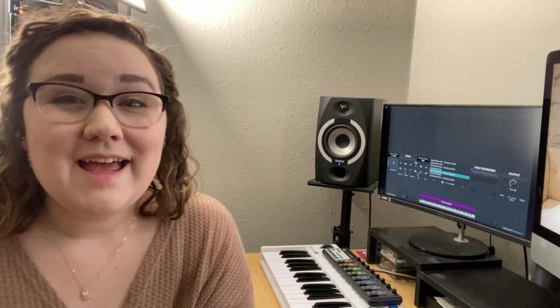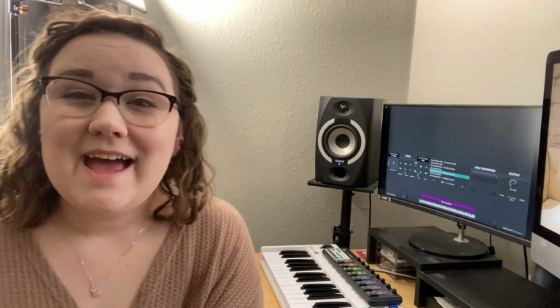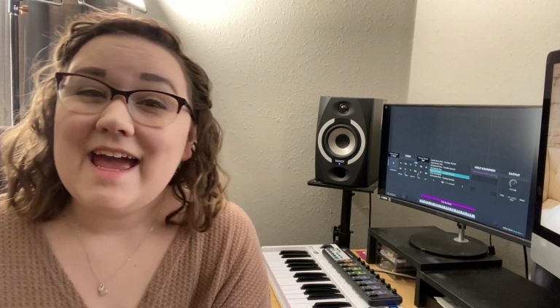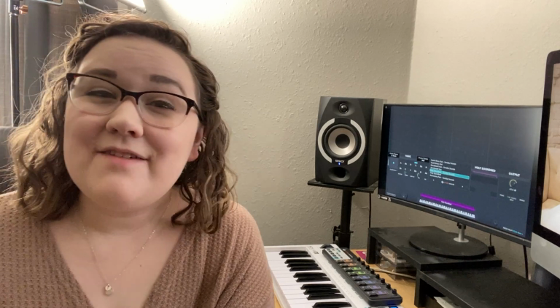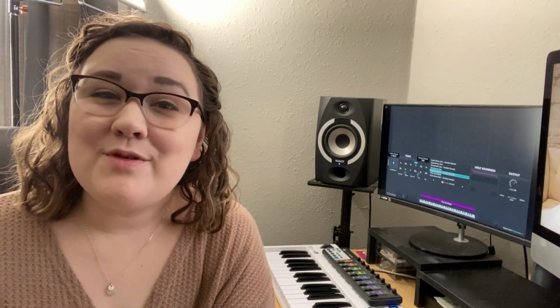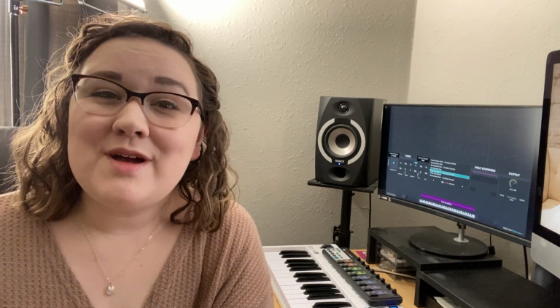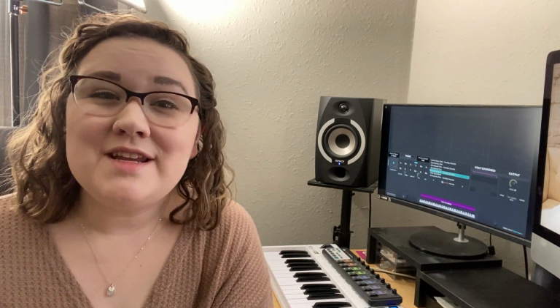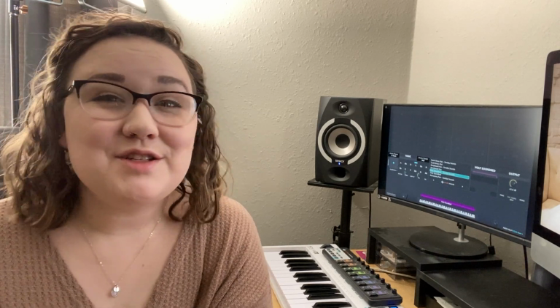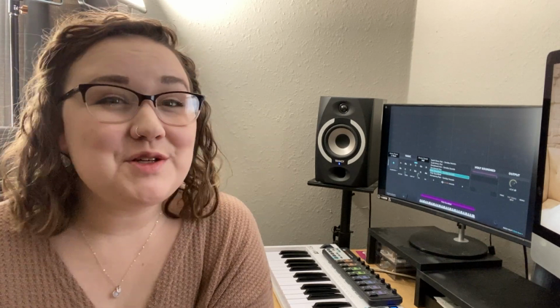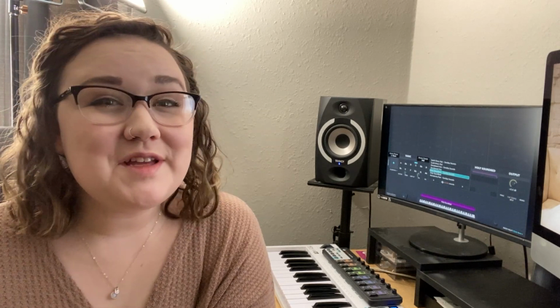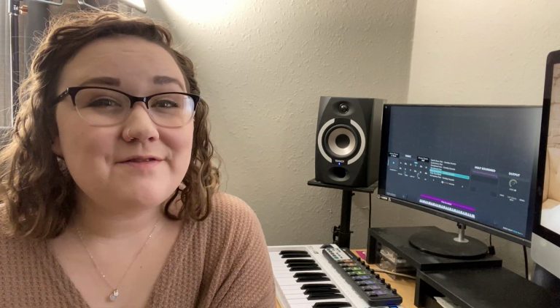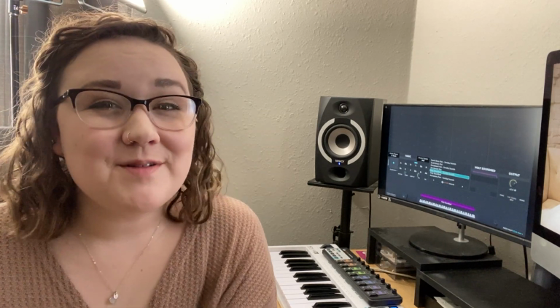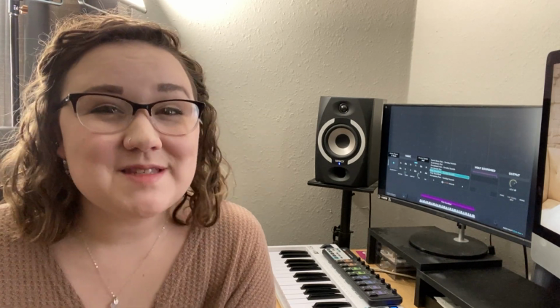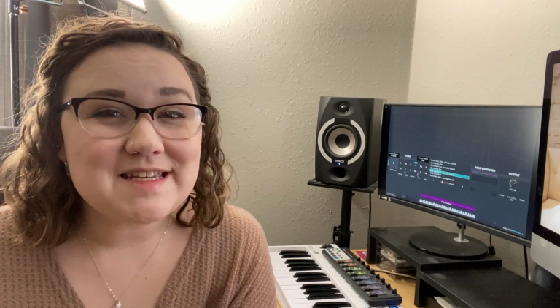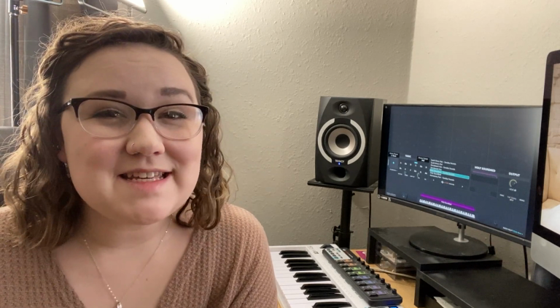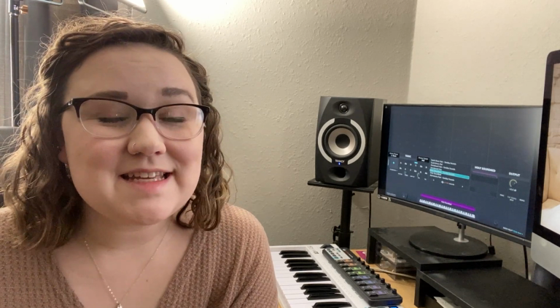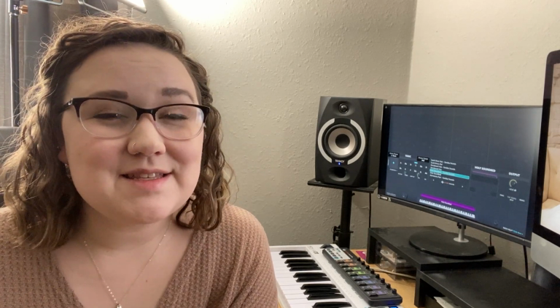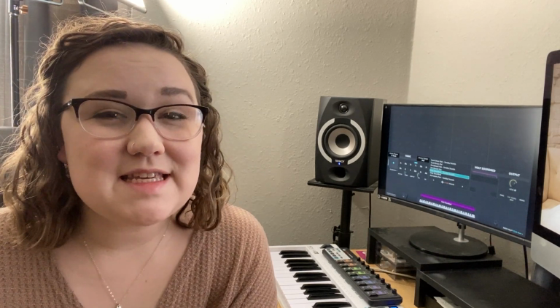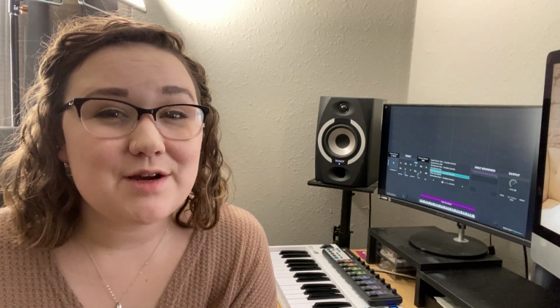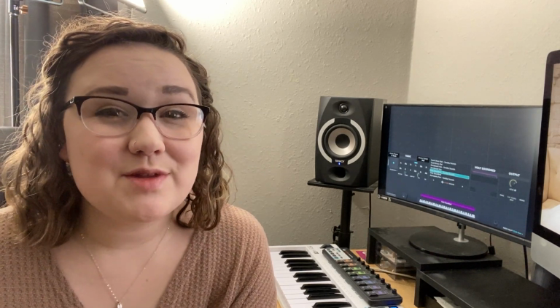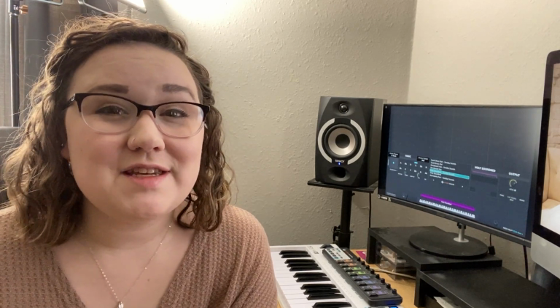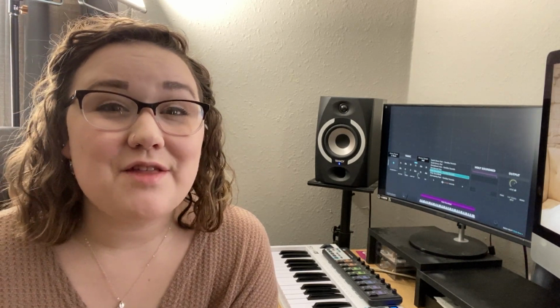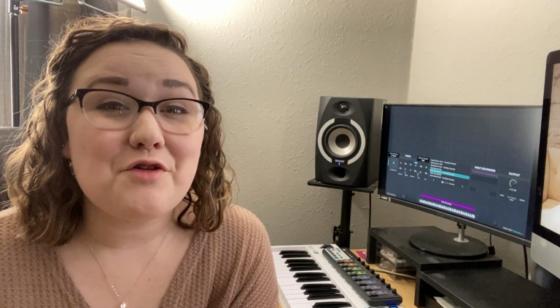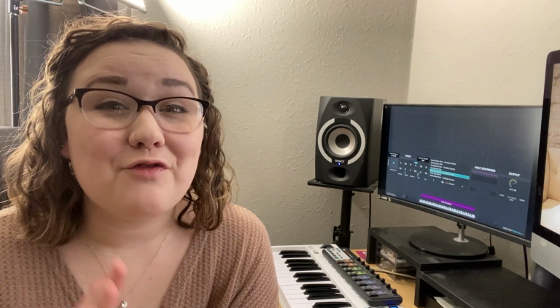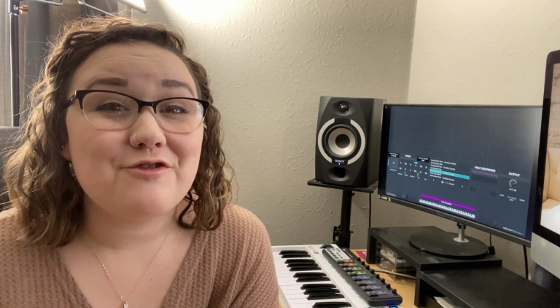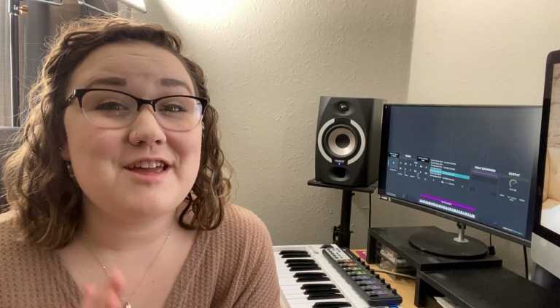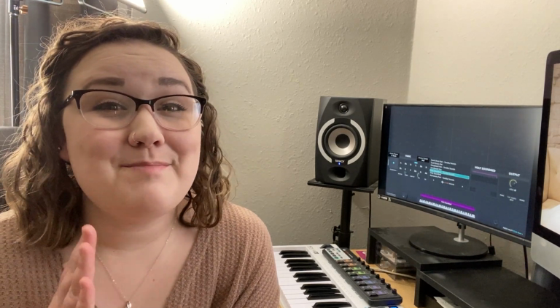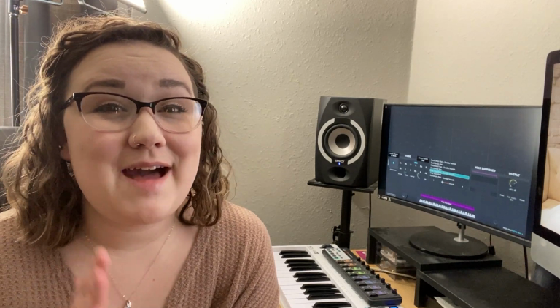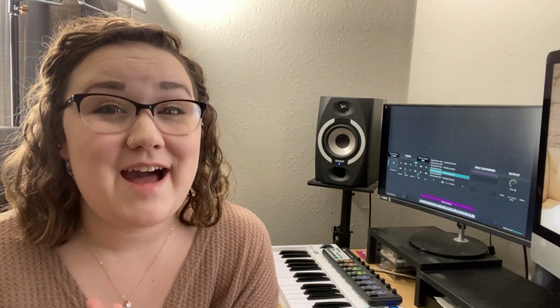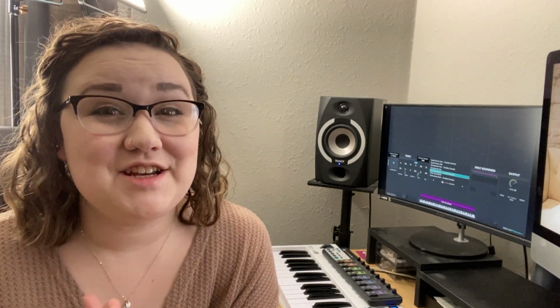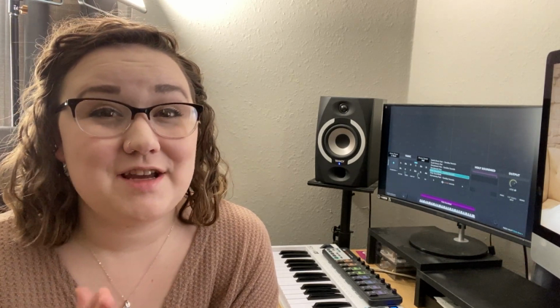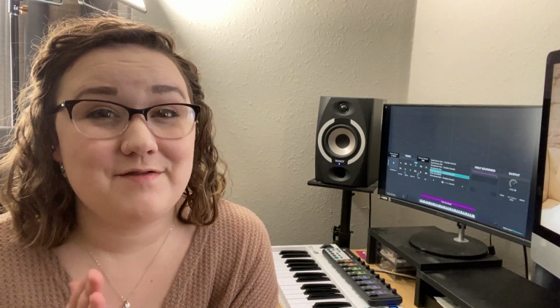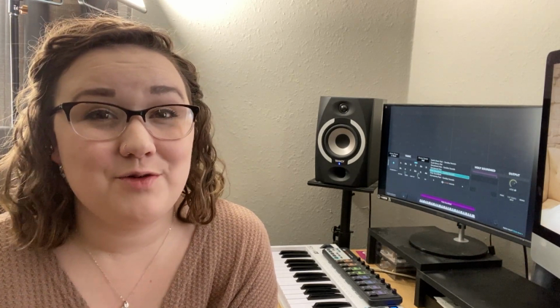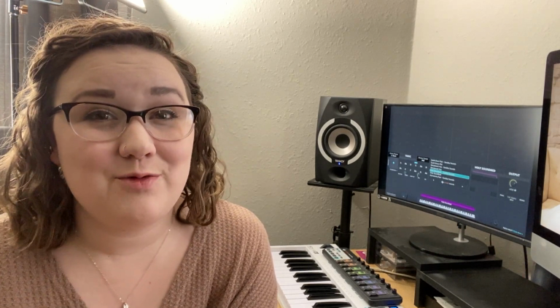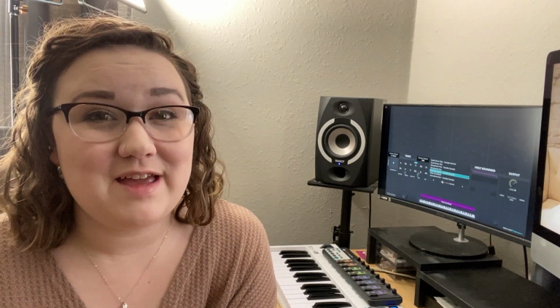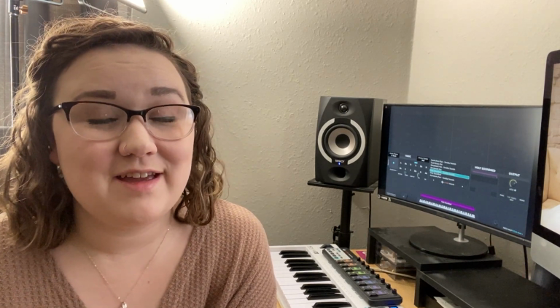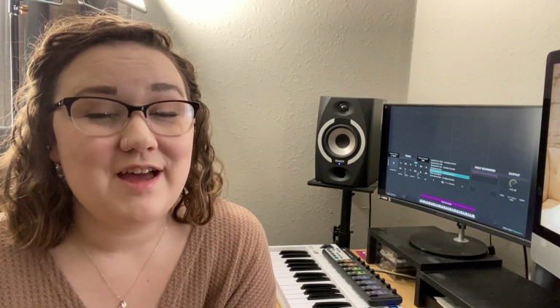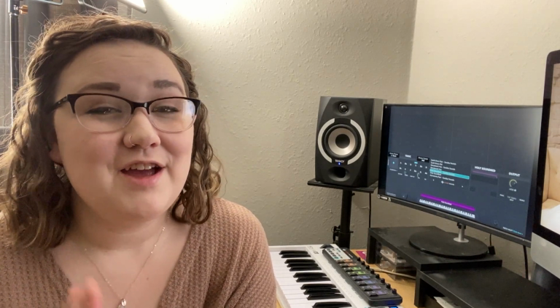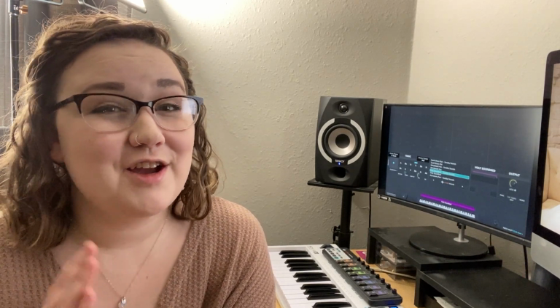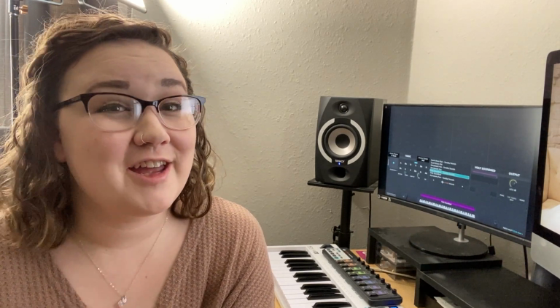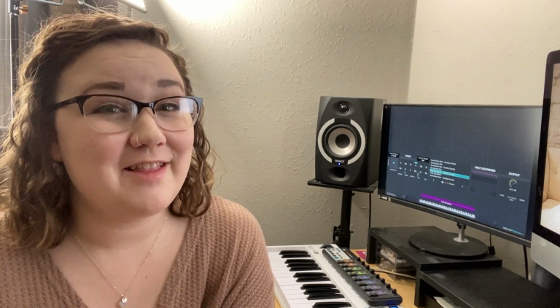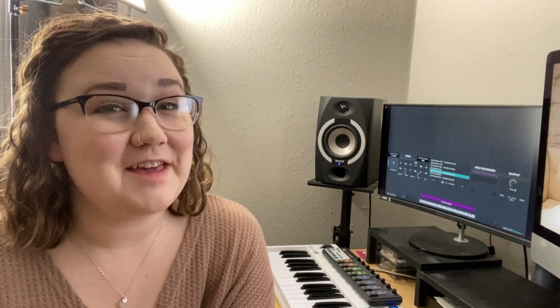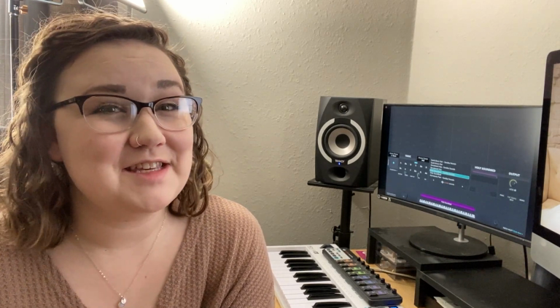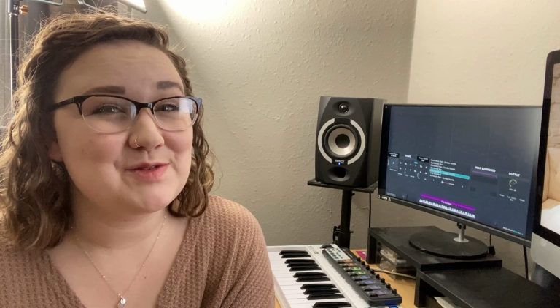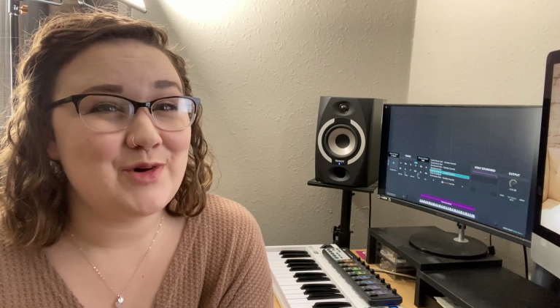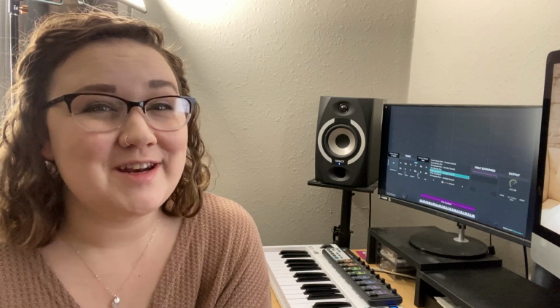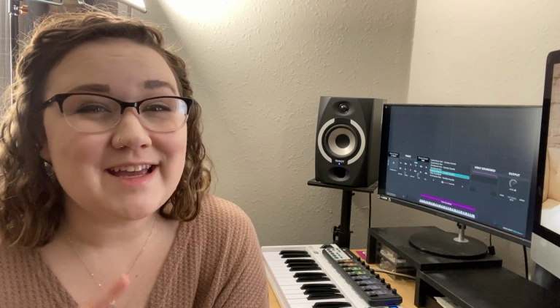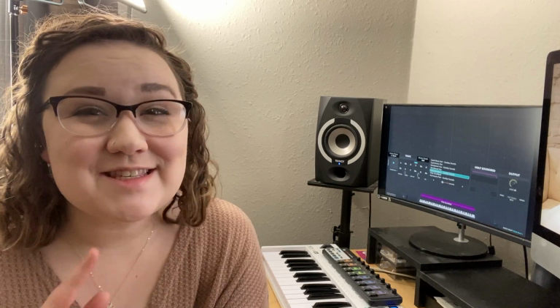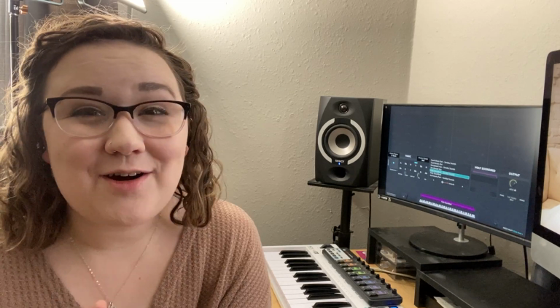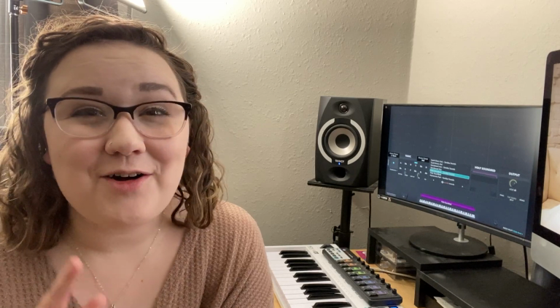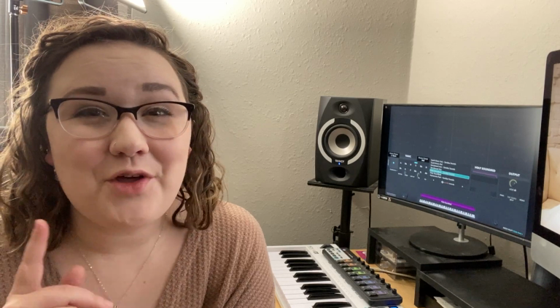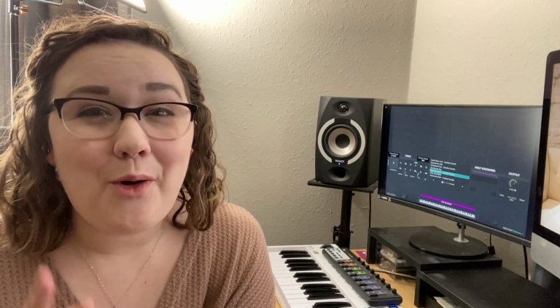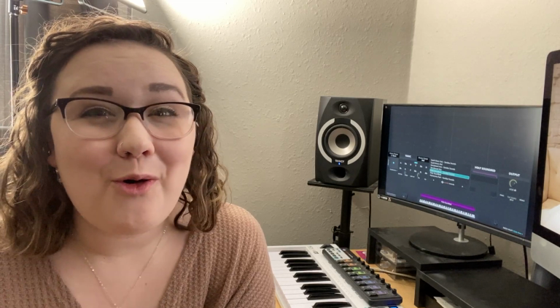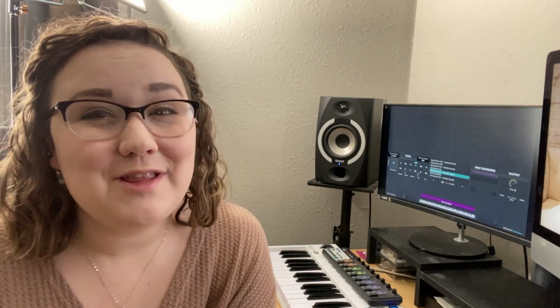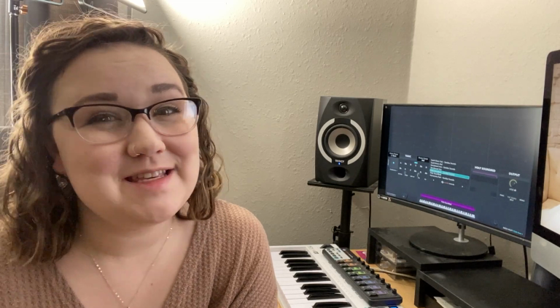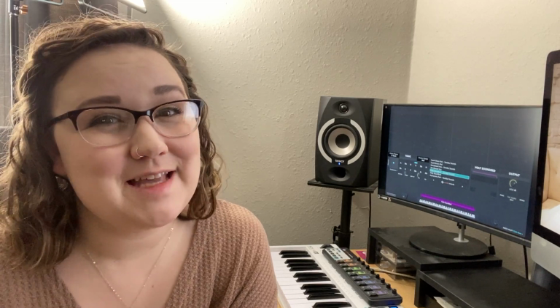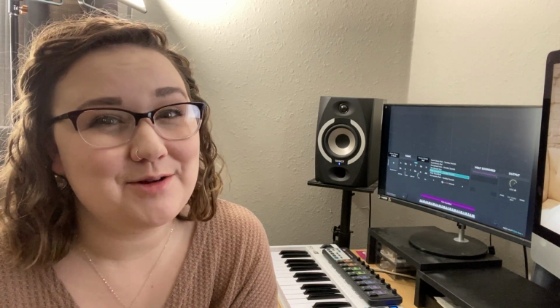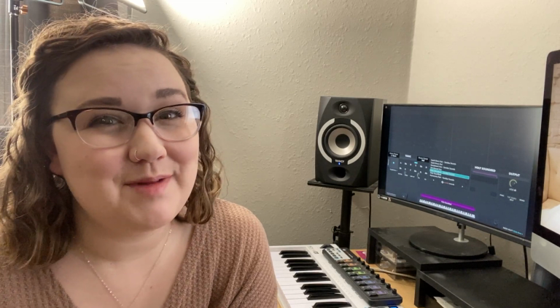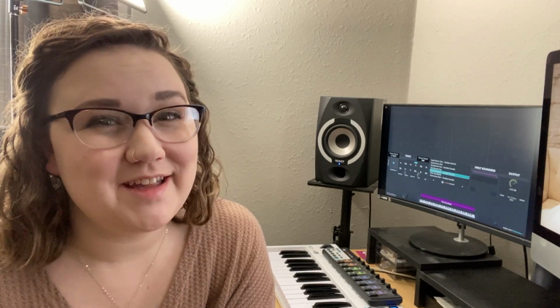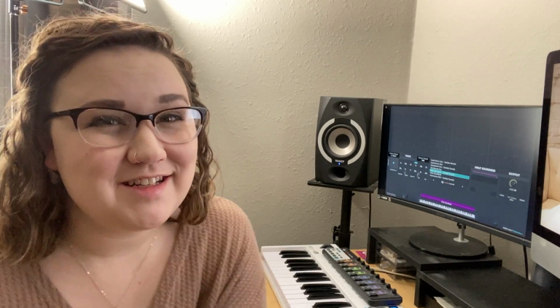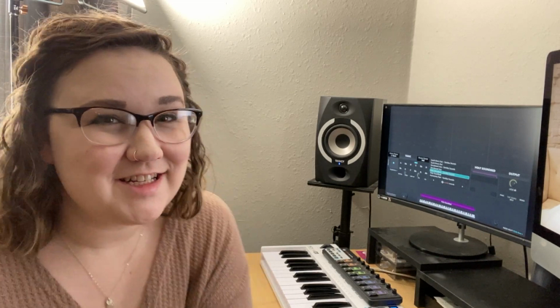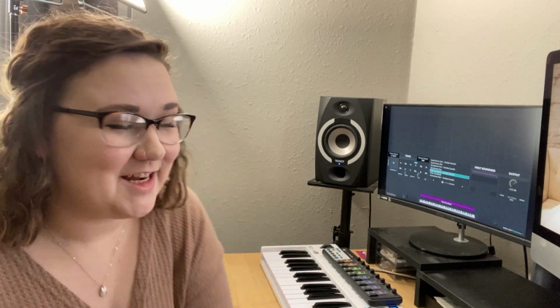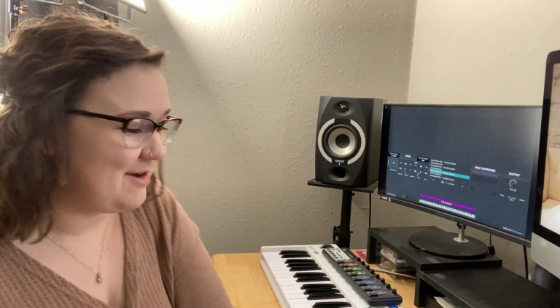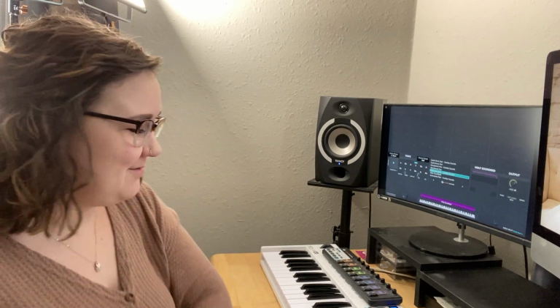Hey everyone, Julia from Sunday Sounds here with another free patch of the week. You're going to like this one. It's called the Holy Sound Bed. Check it out.